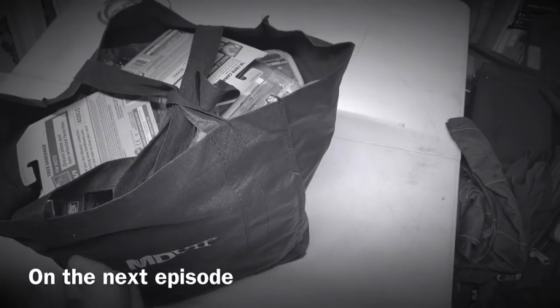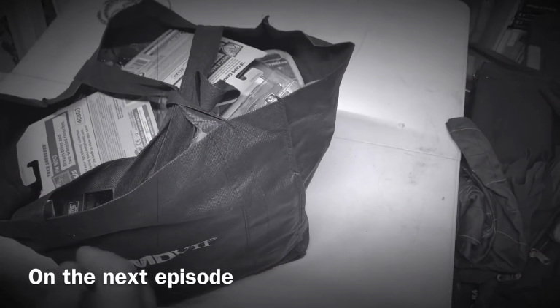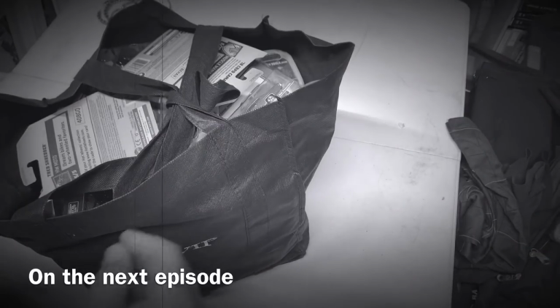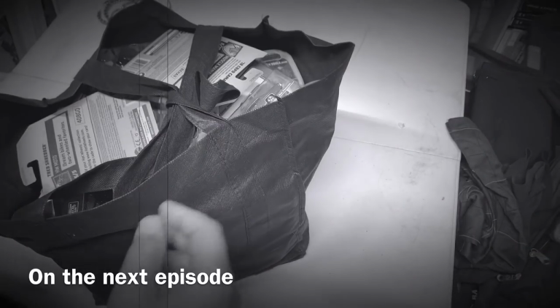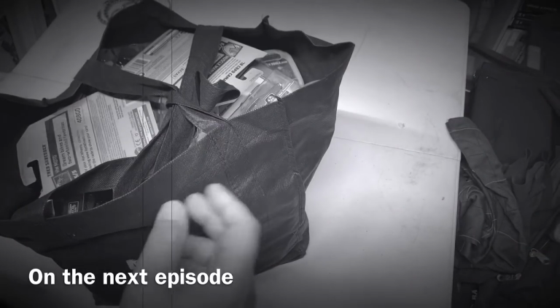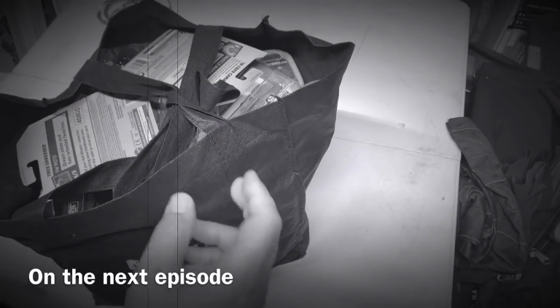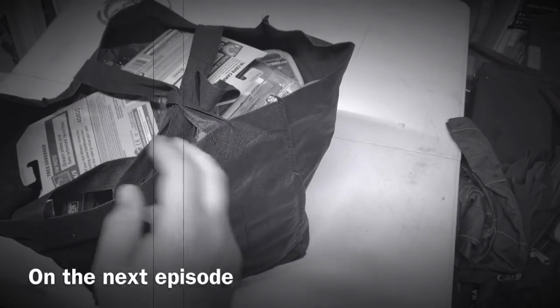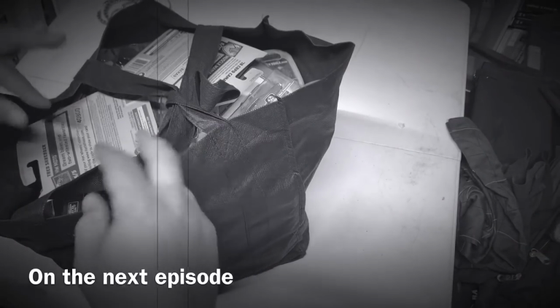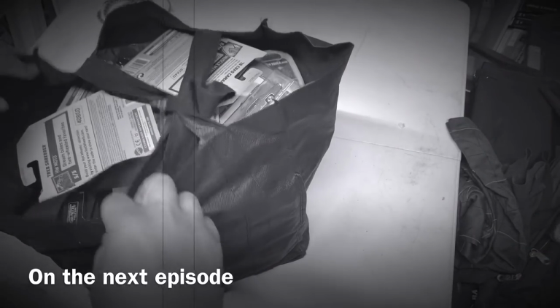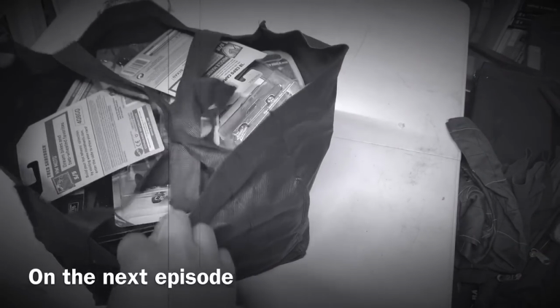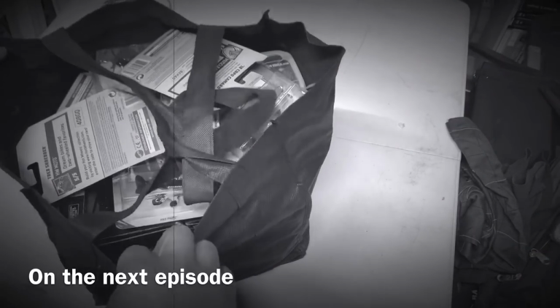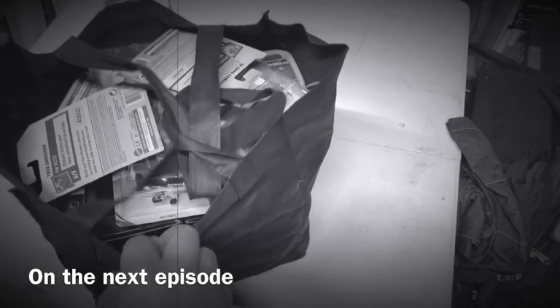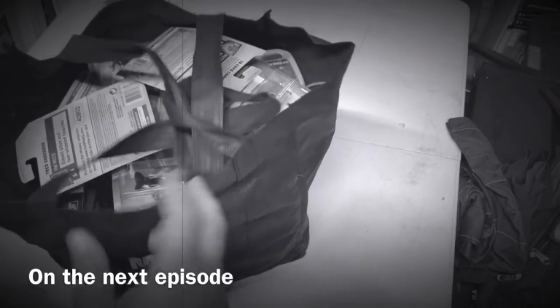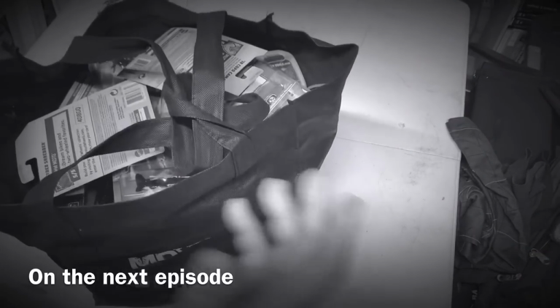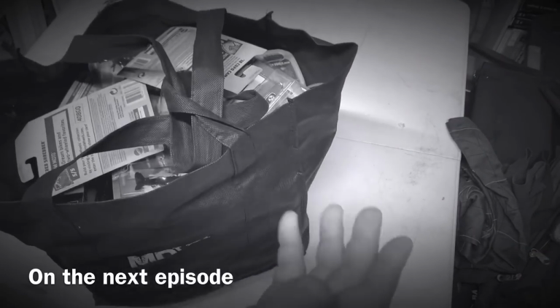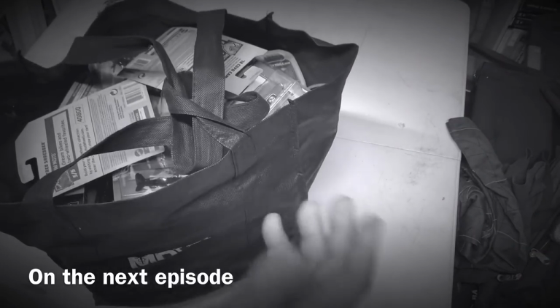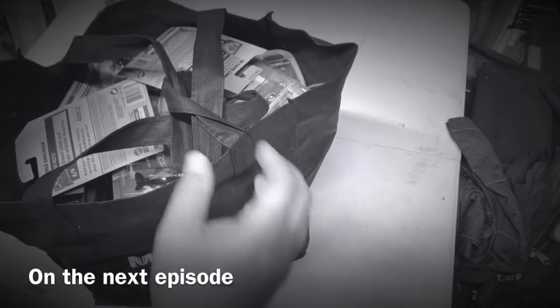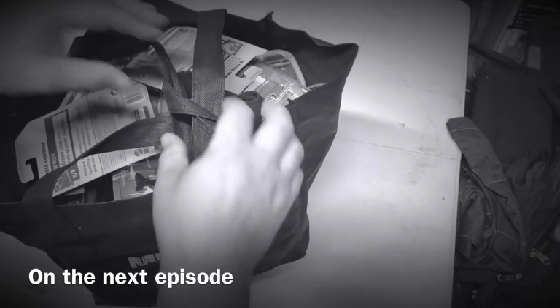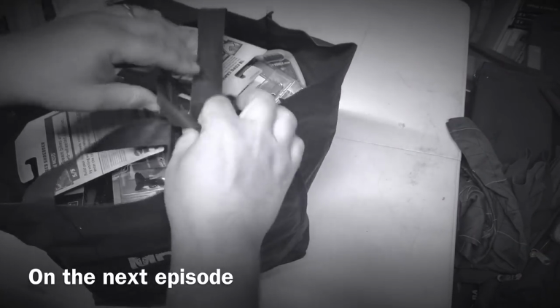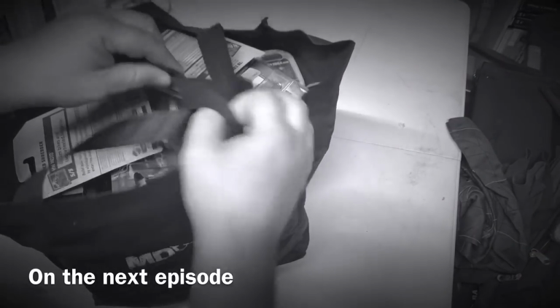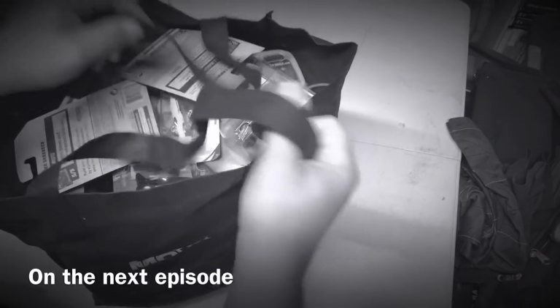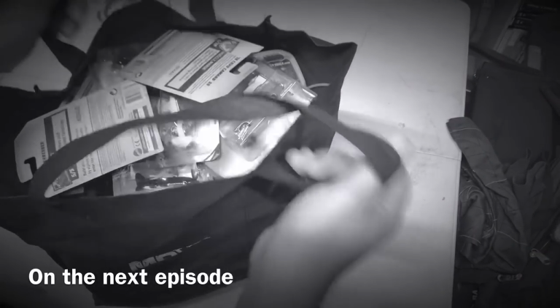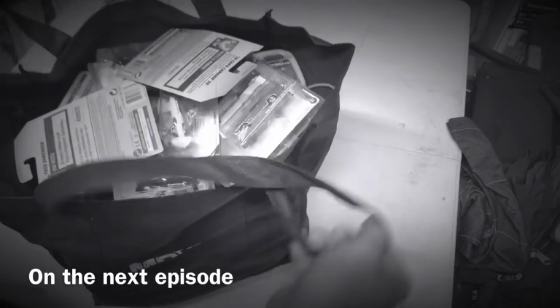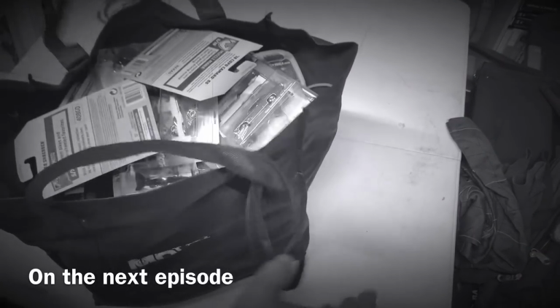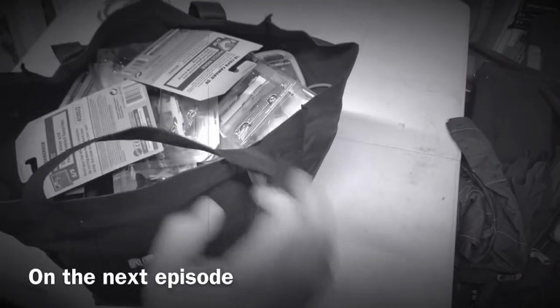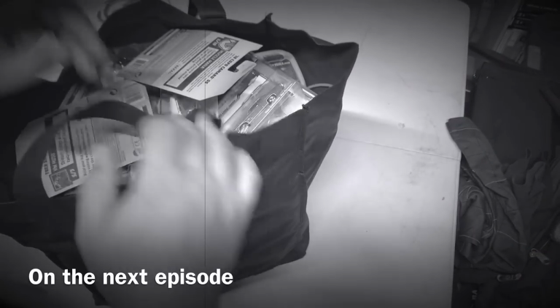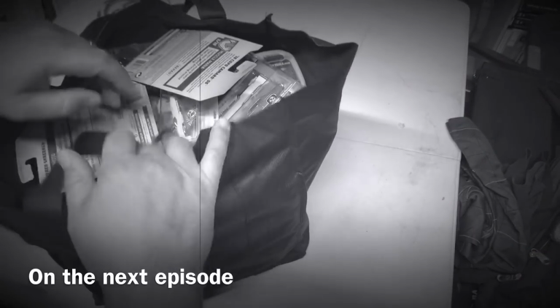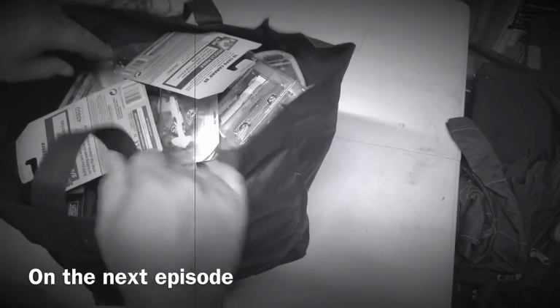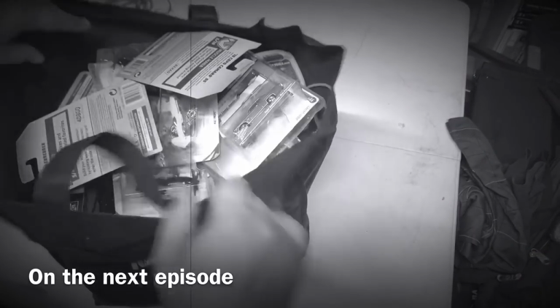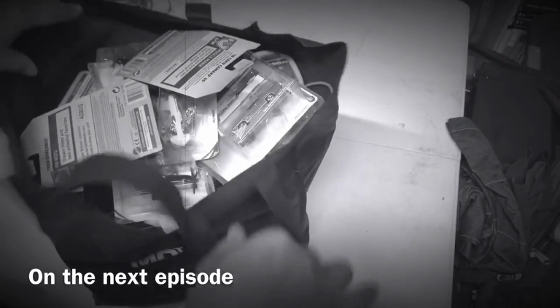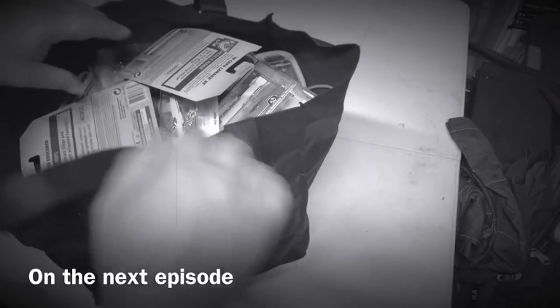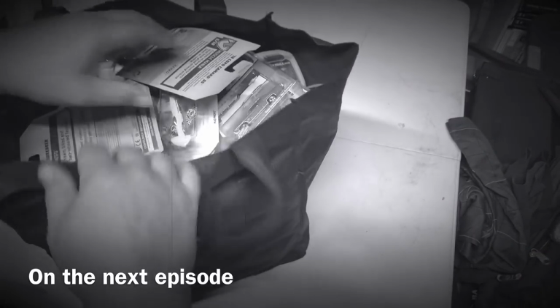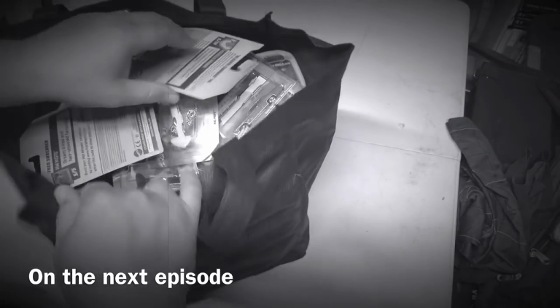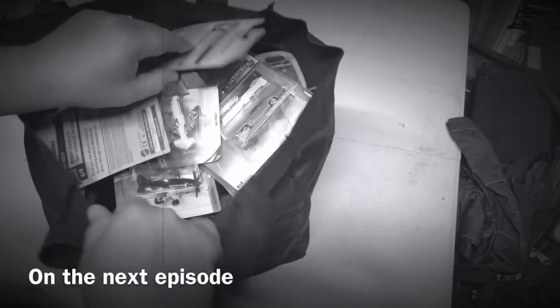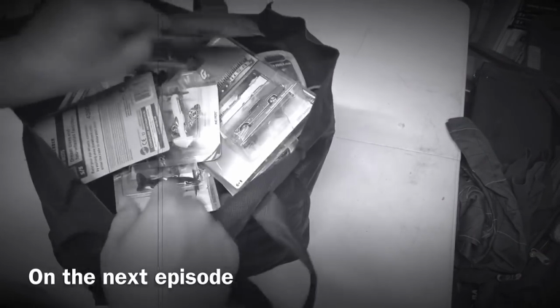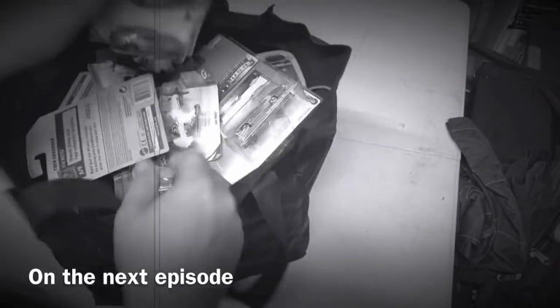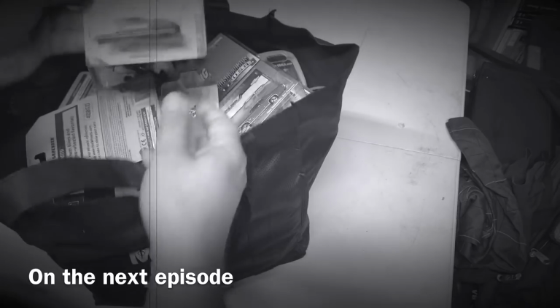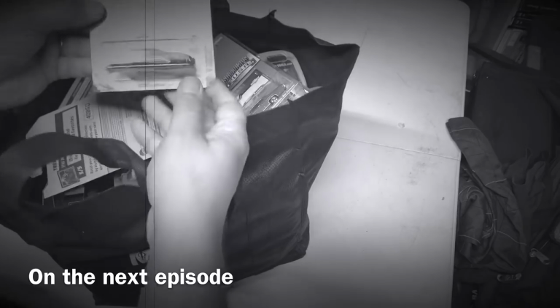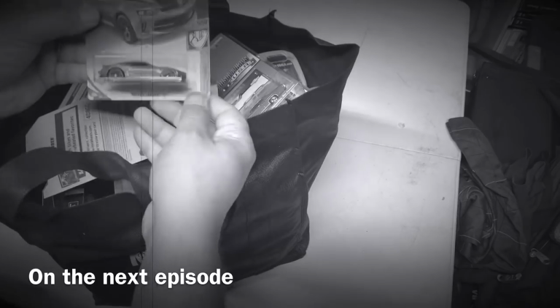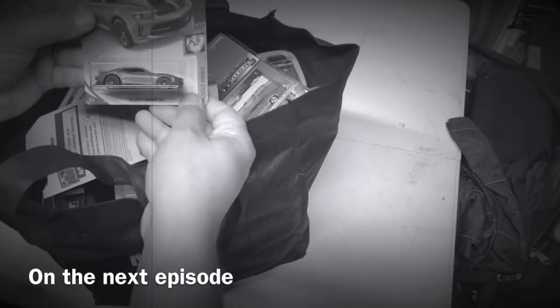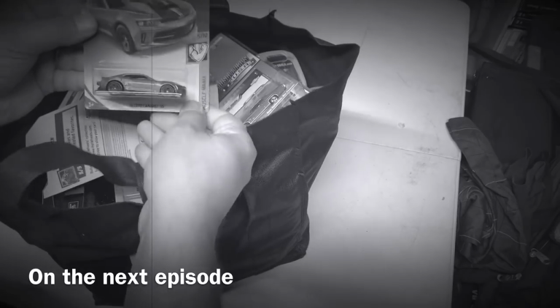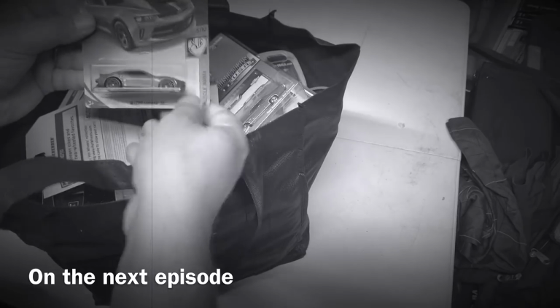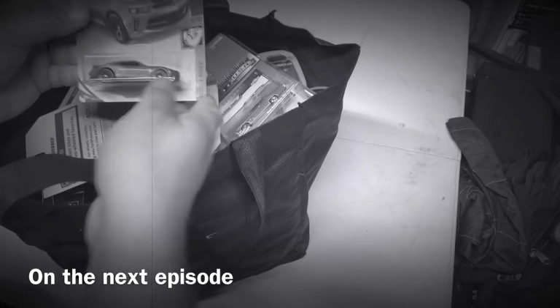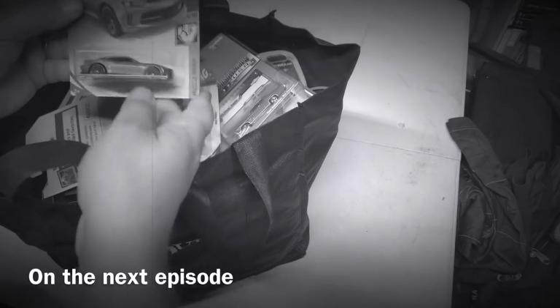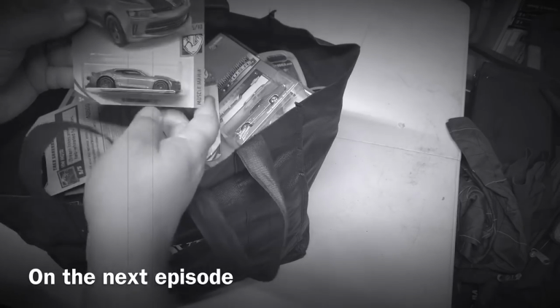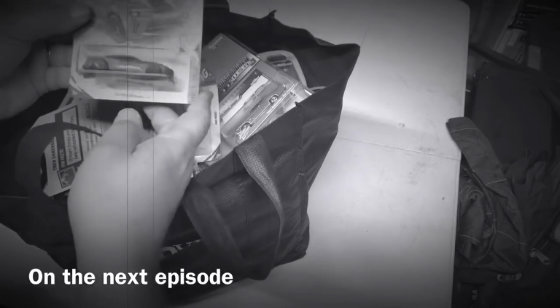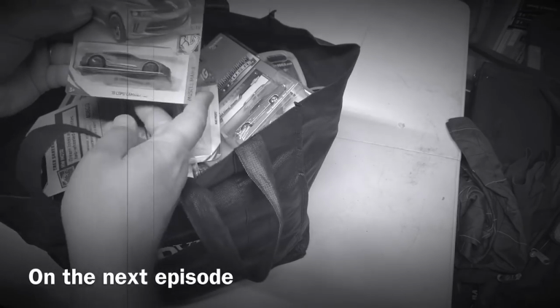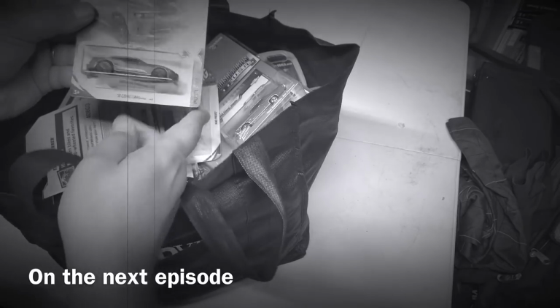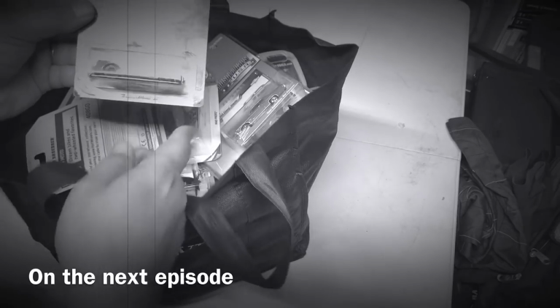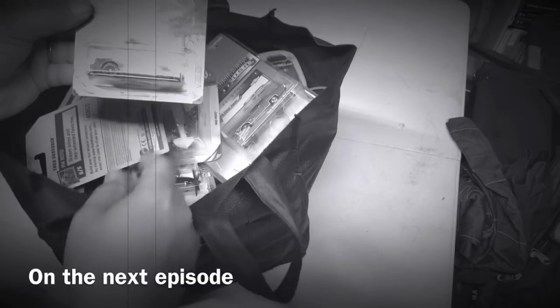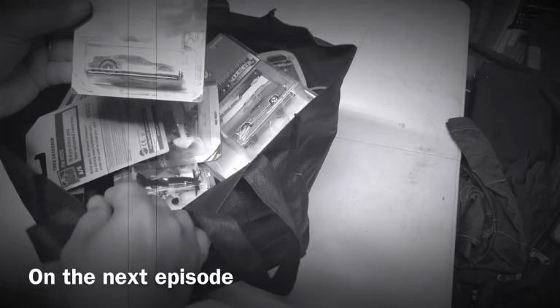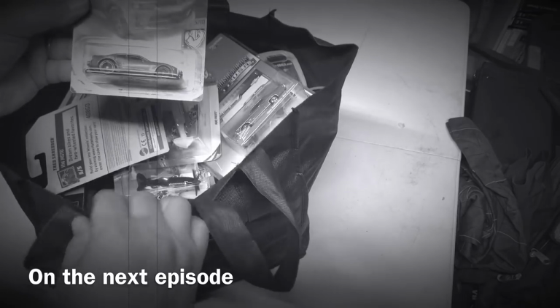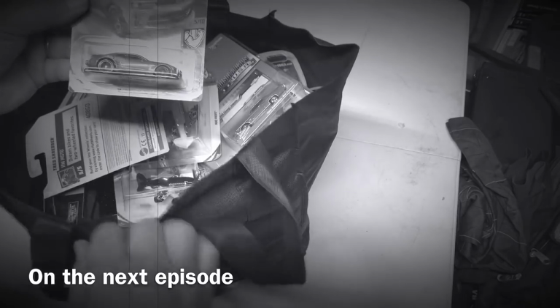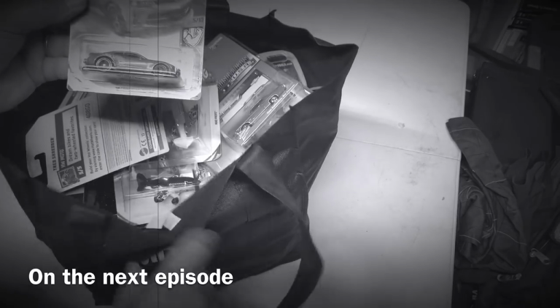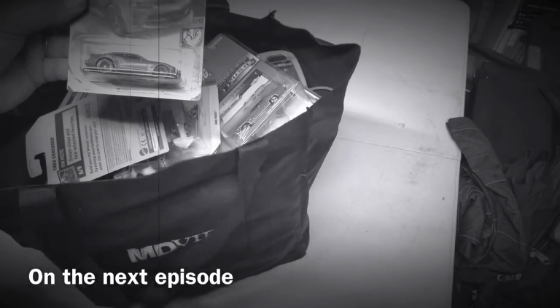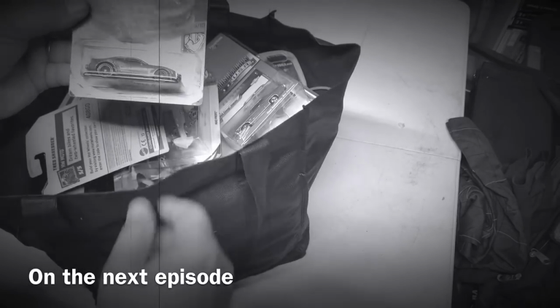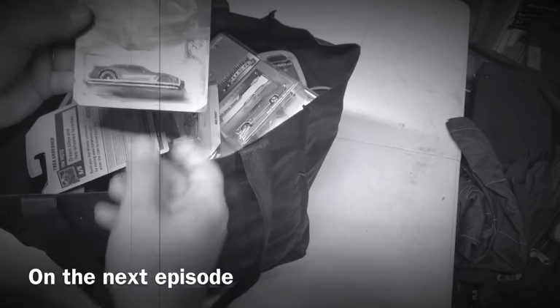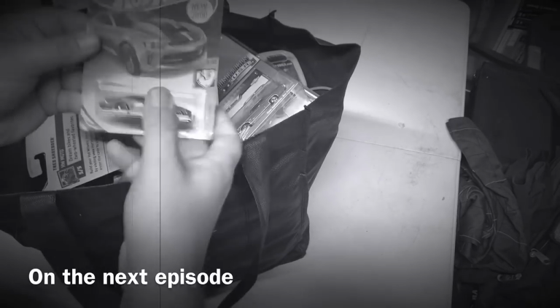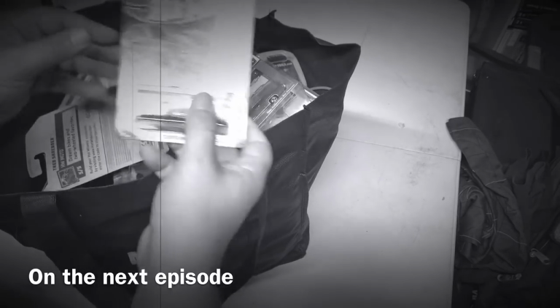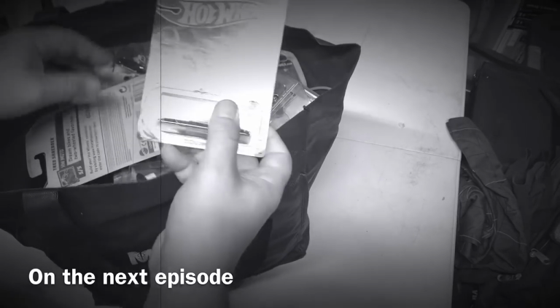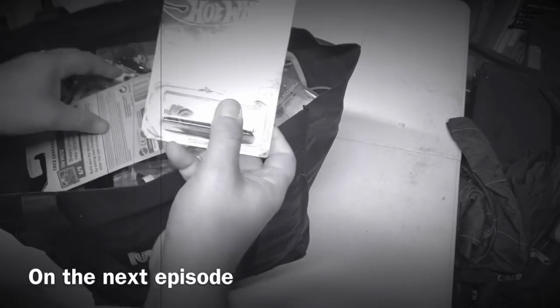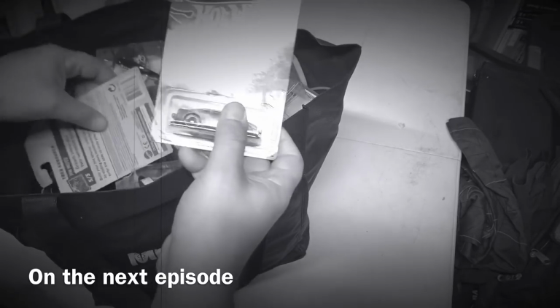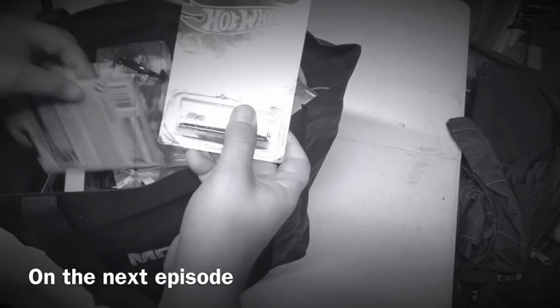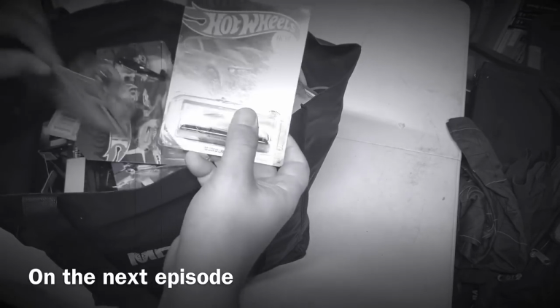I'm excited to see this because I see toys in here. So far we've gotten a lot of Hot Wheels, and we've got some more in here.